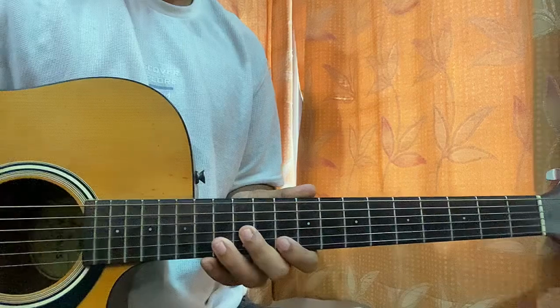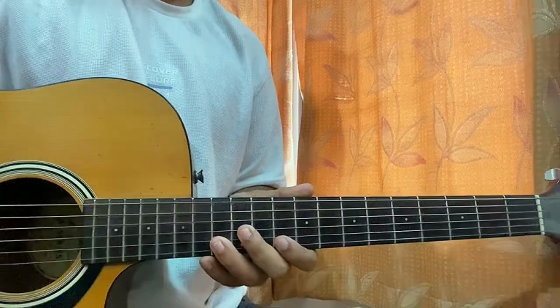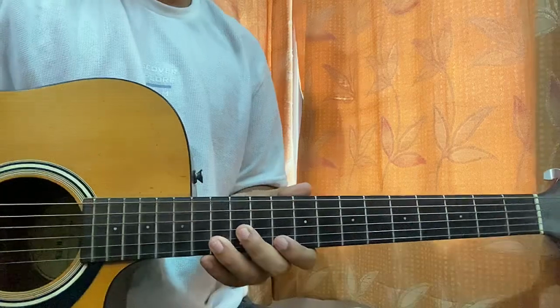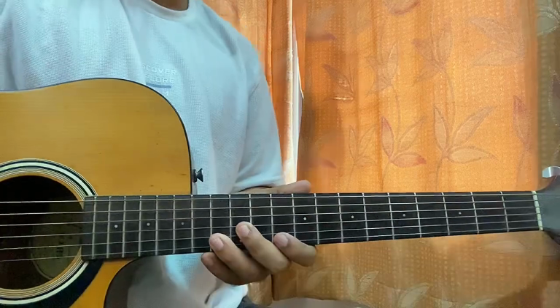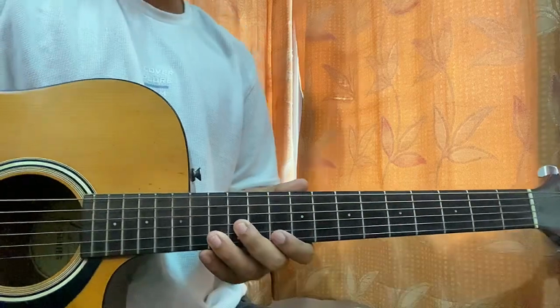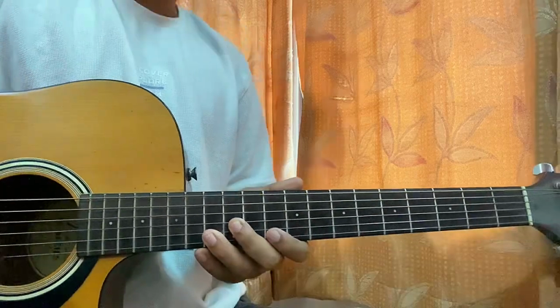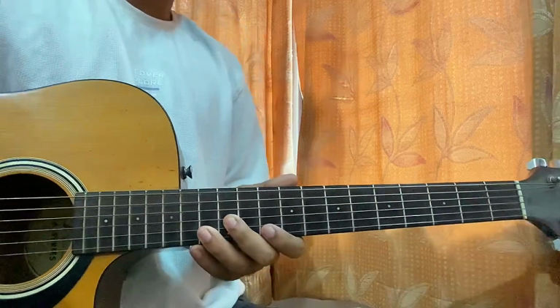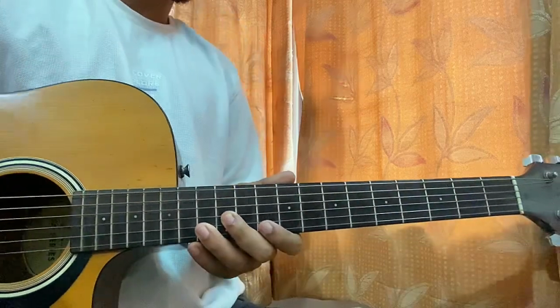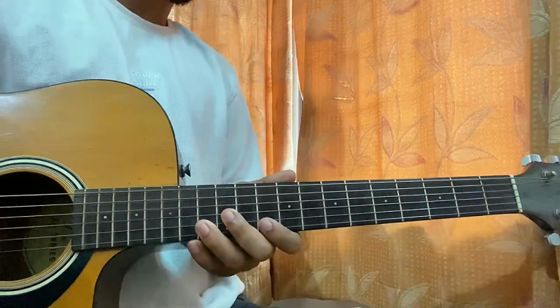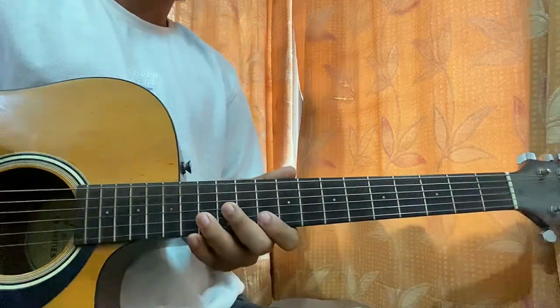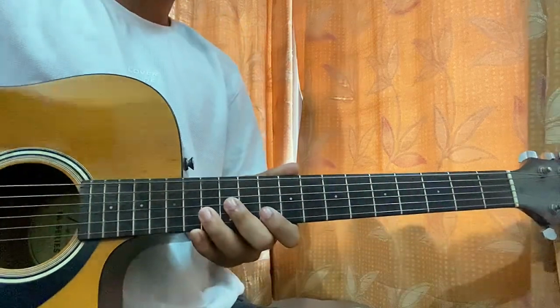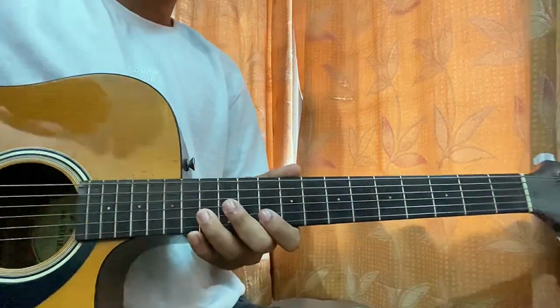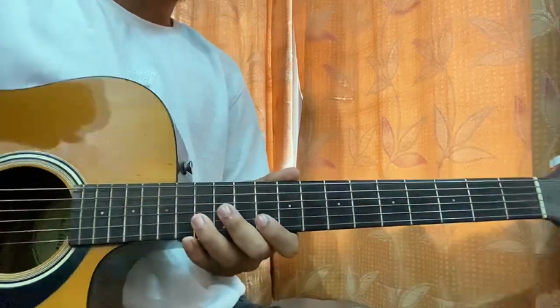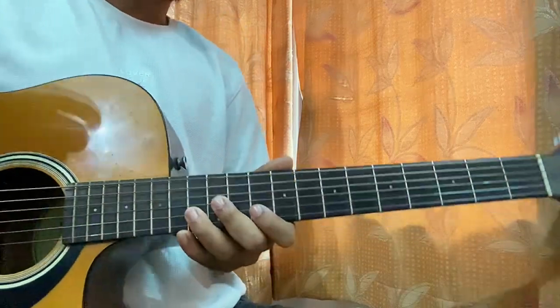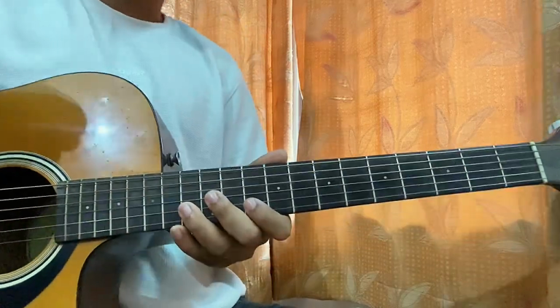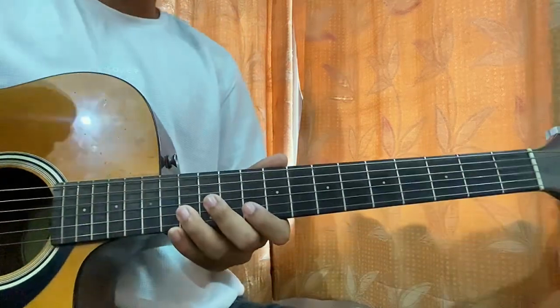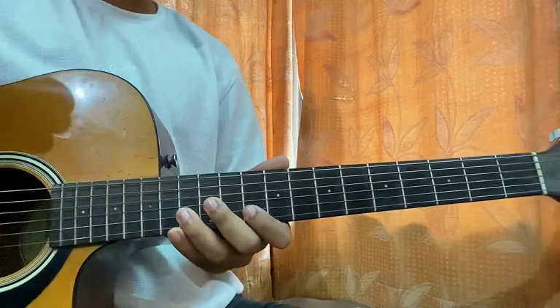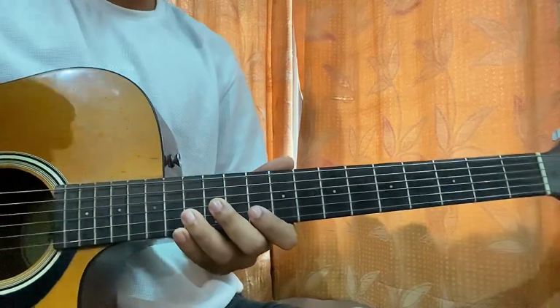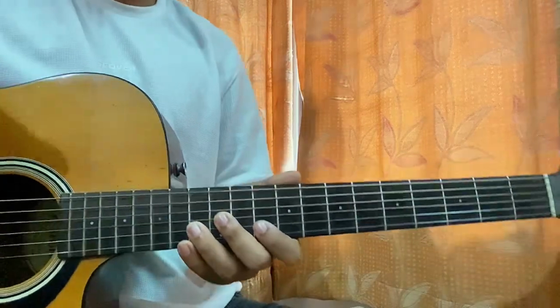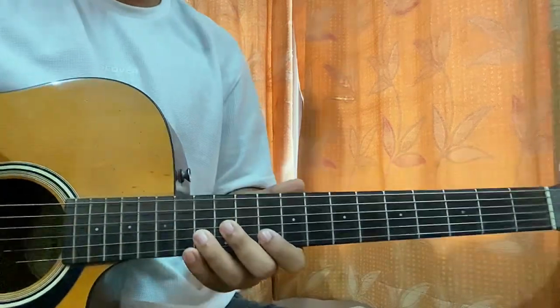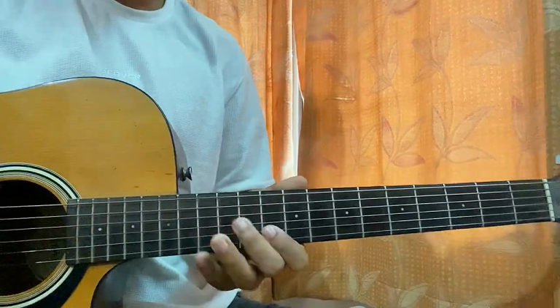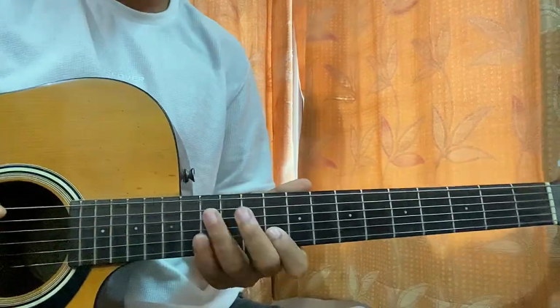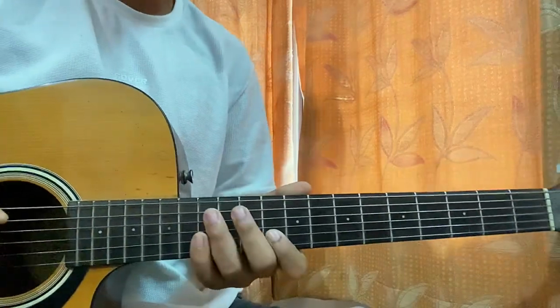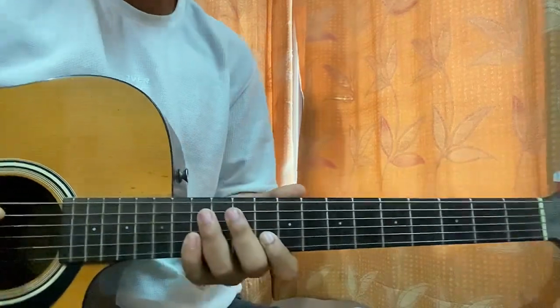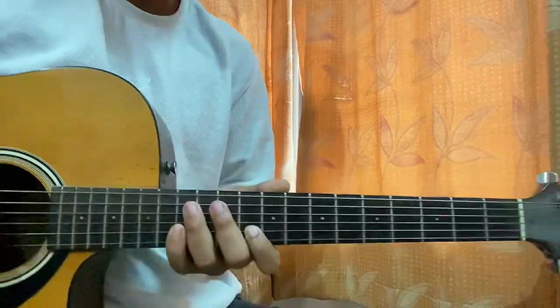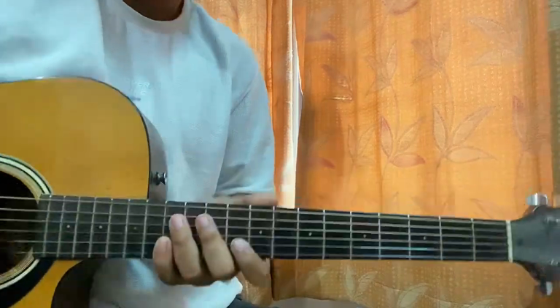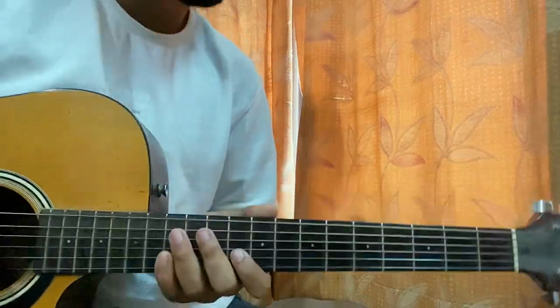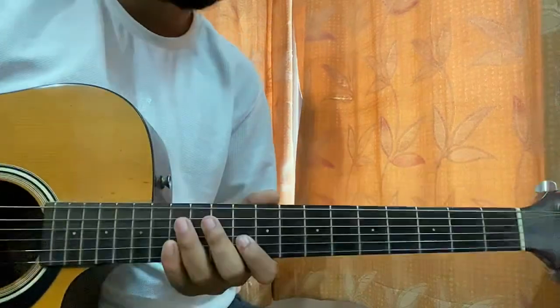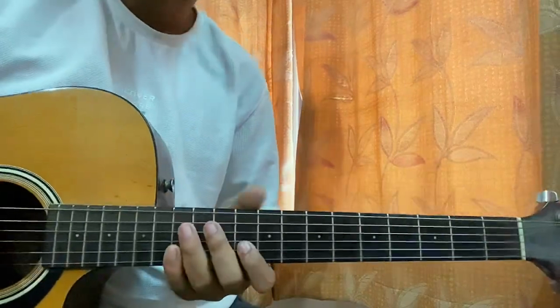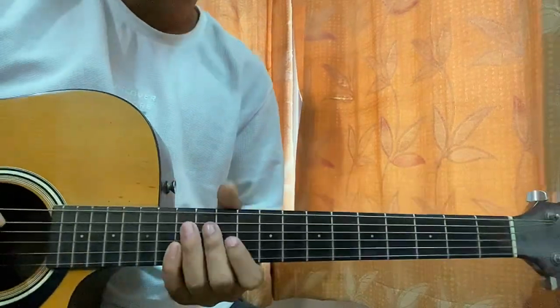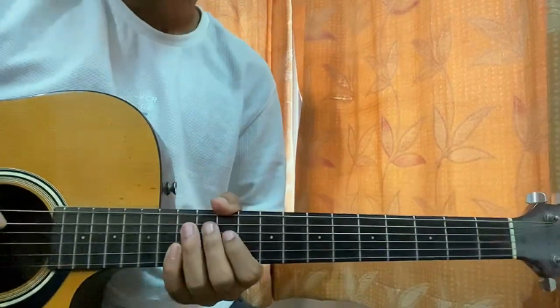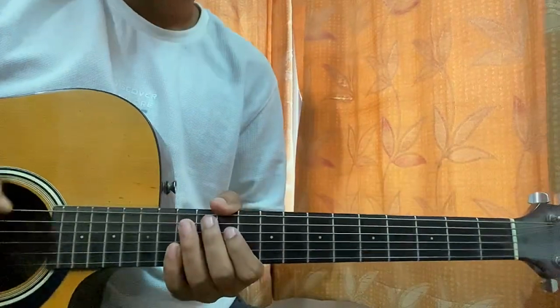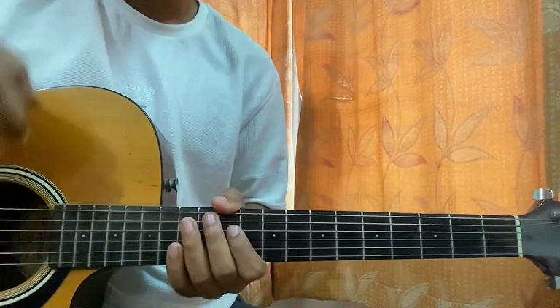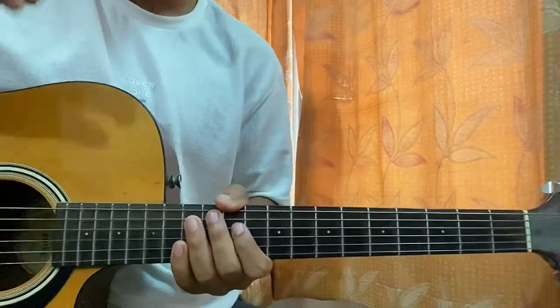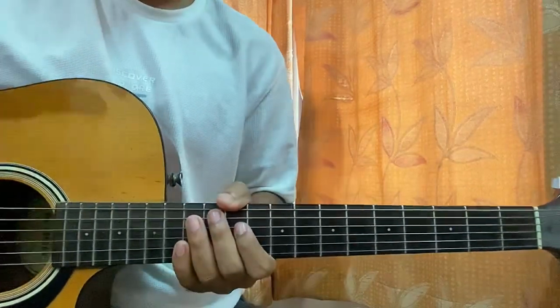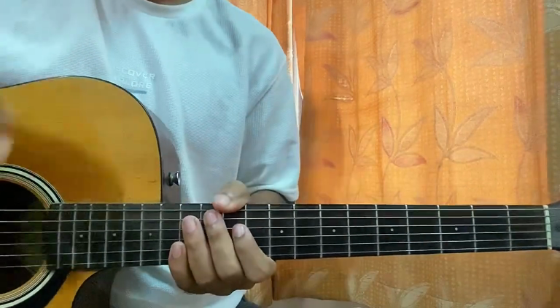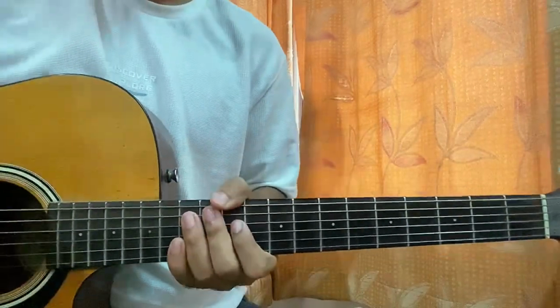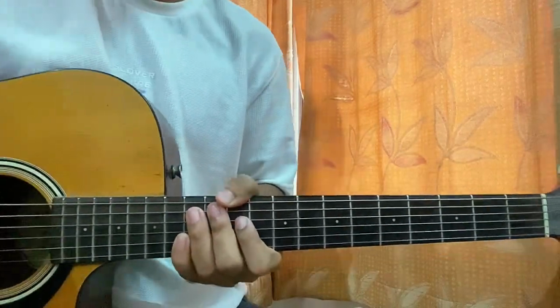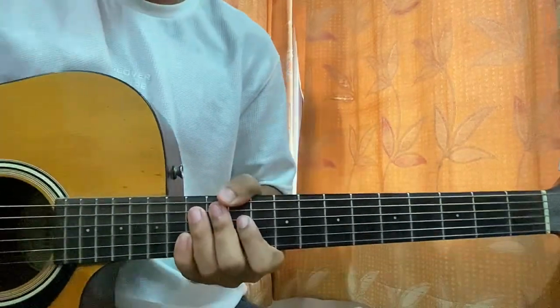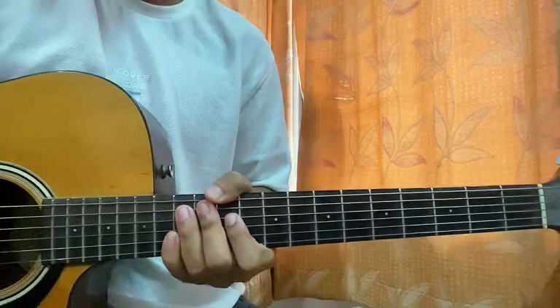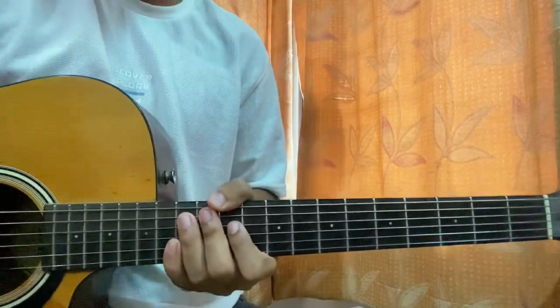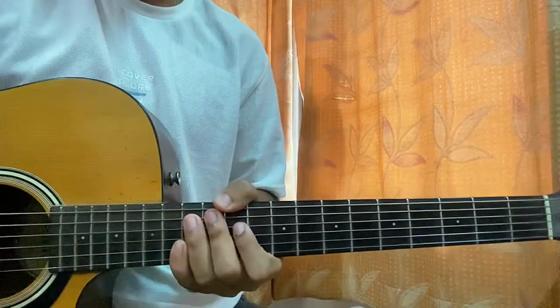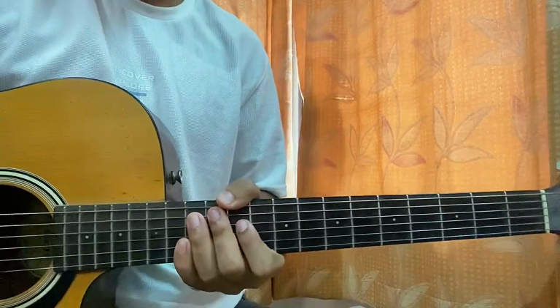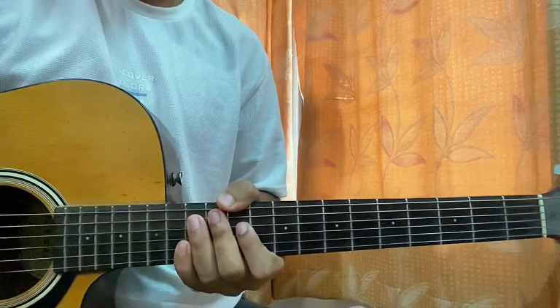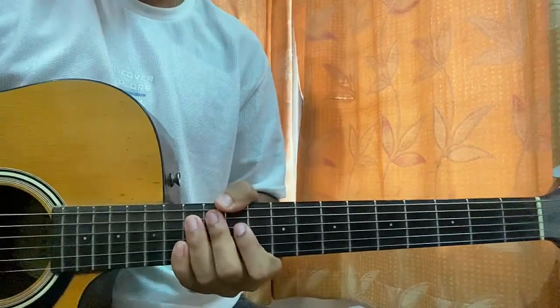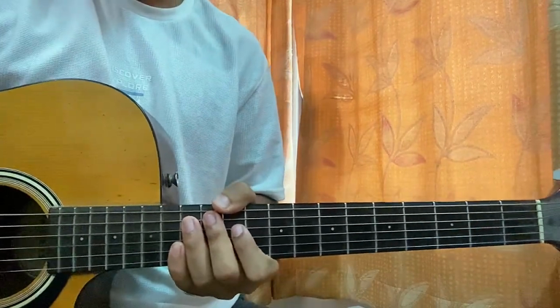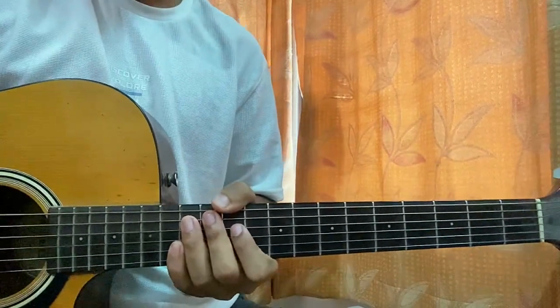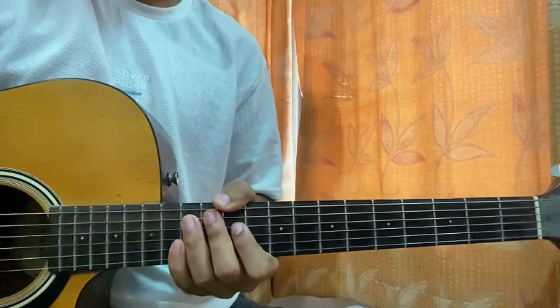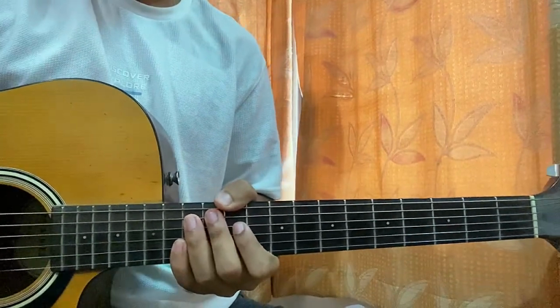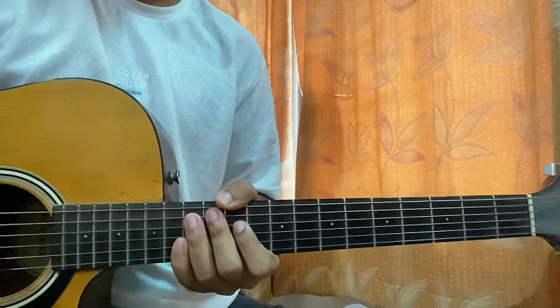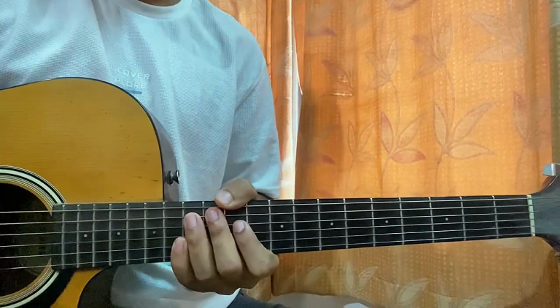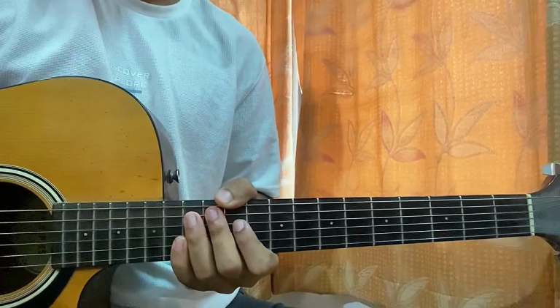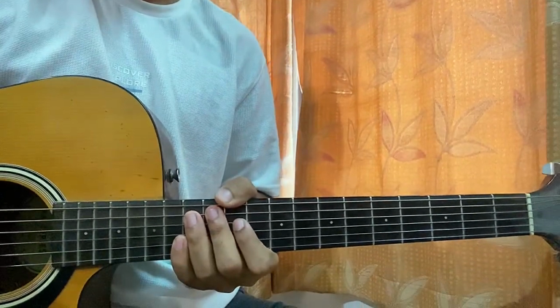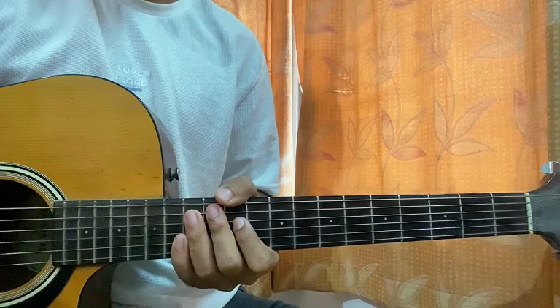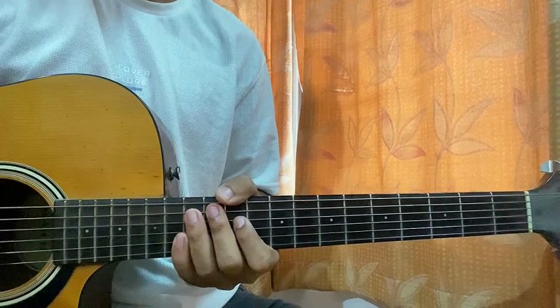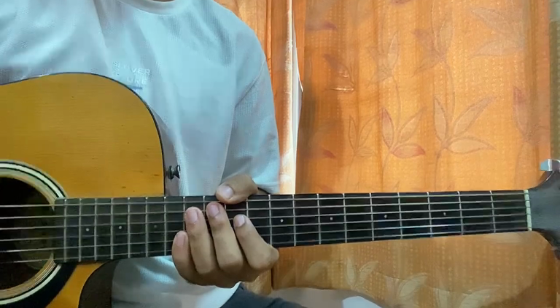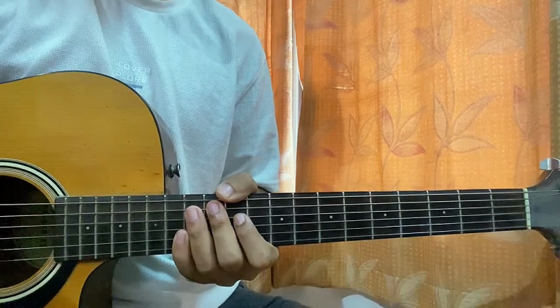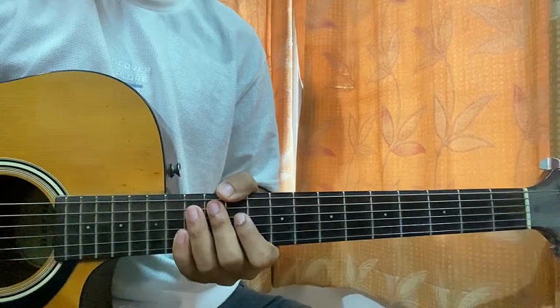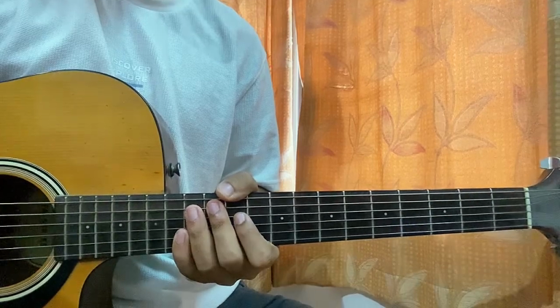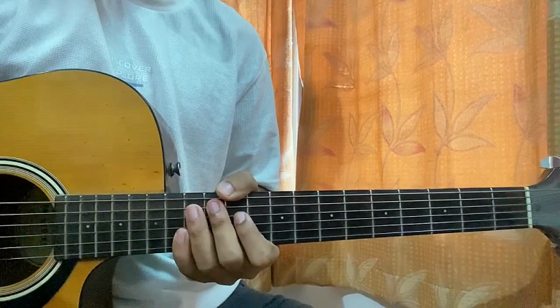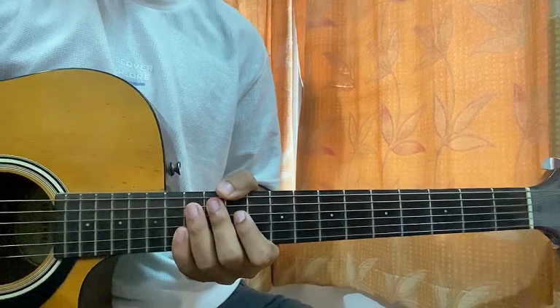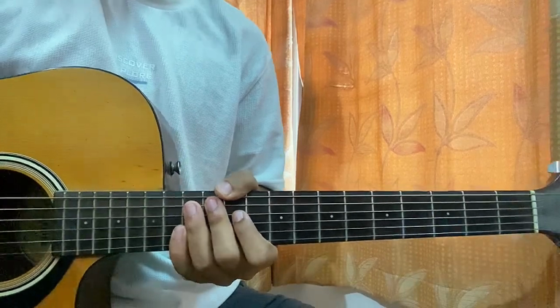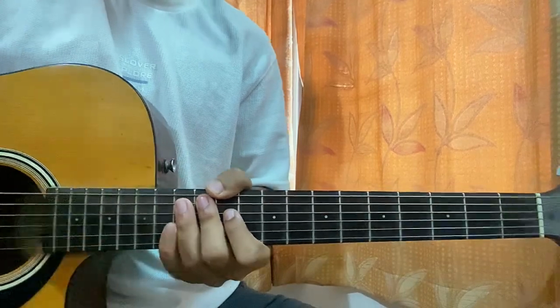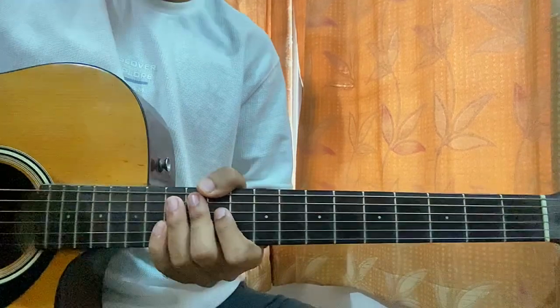My Boy Only Breaks His Favorite Toys by Taylor Swift. Let's have a quick look at the song - we got no capo and the song is in standard tuning.